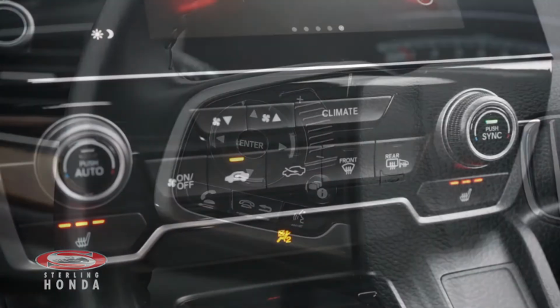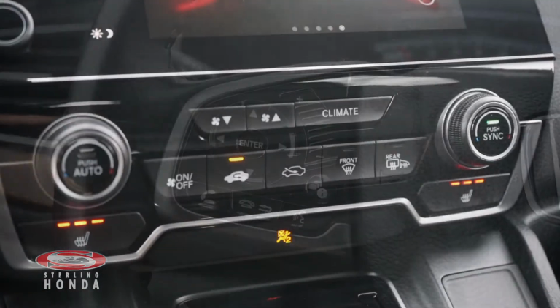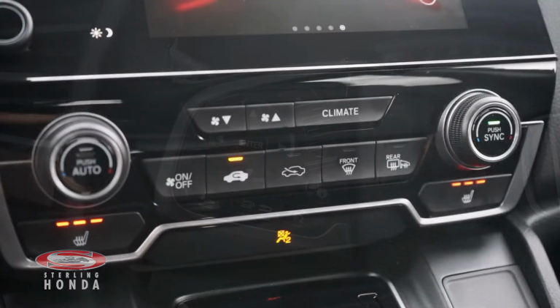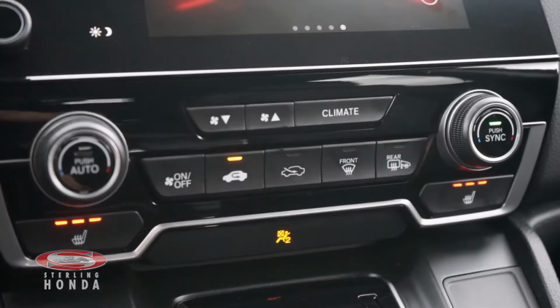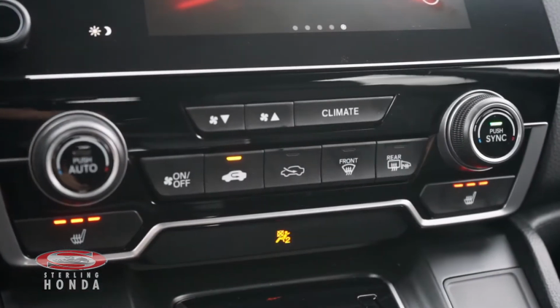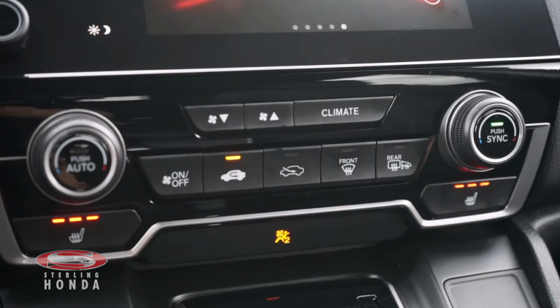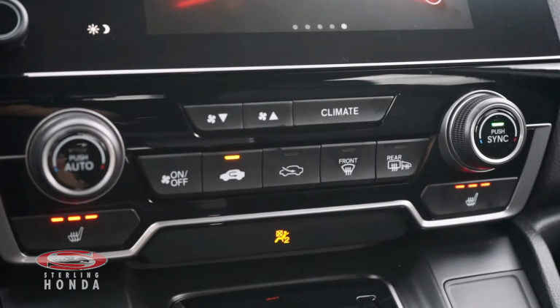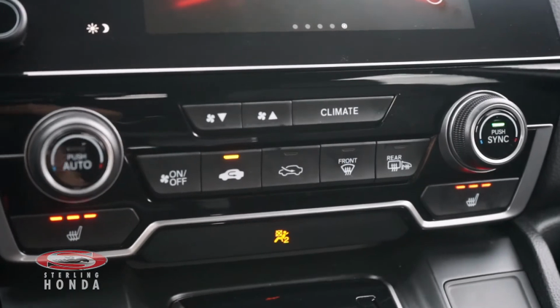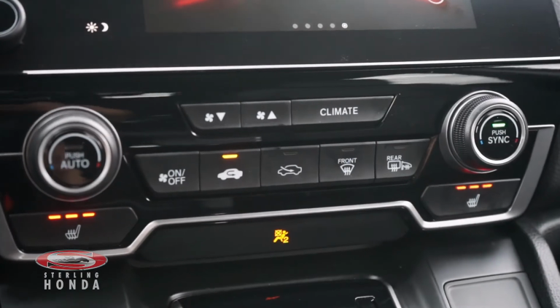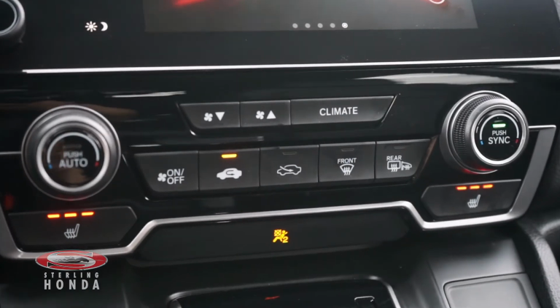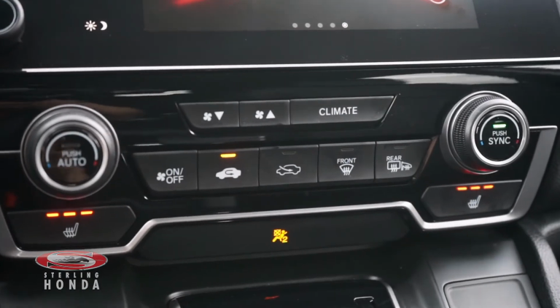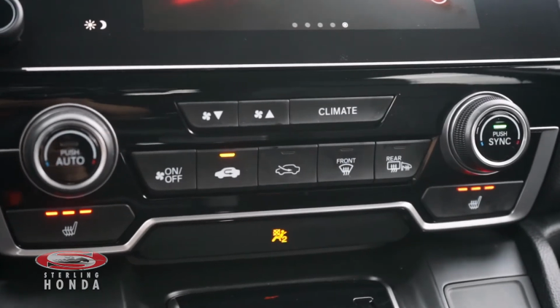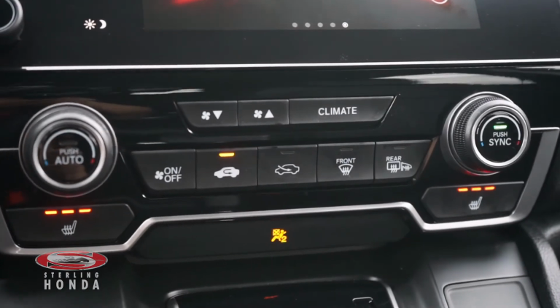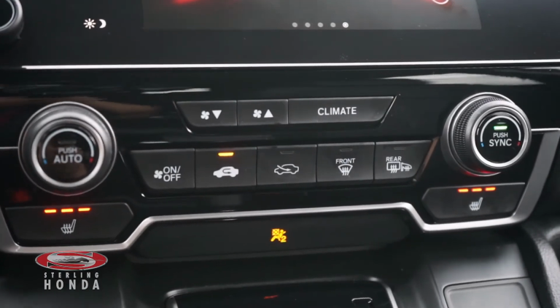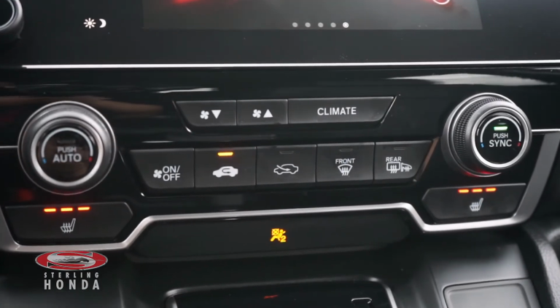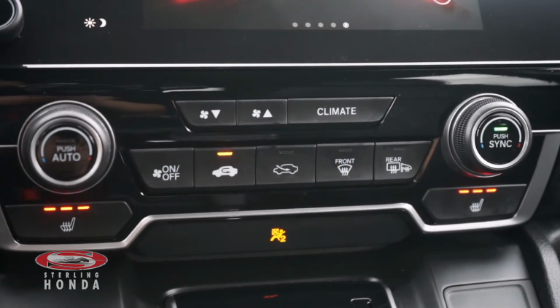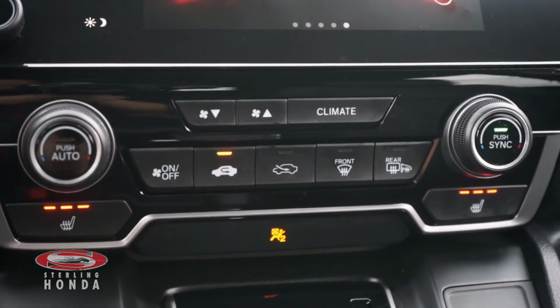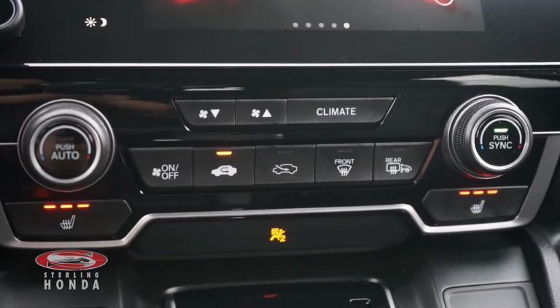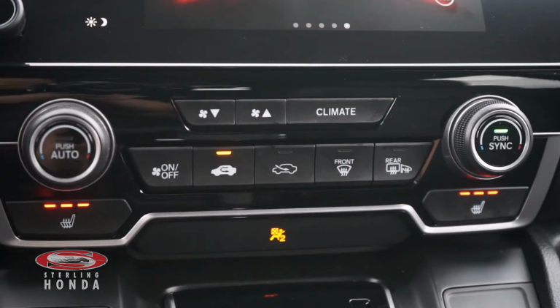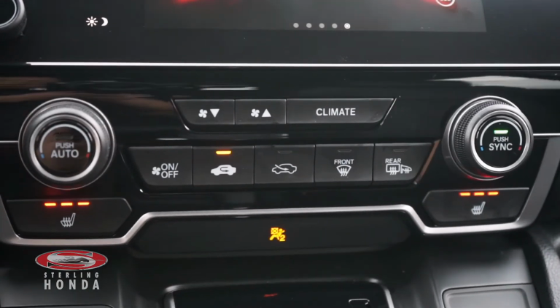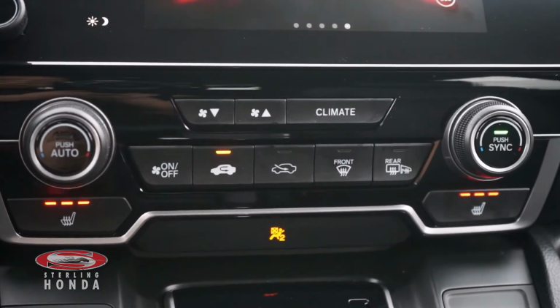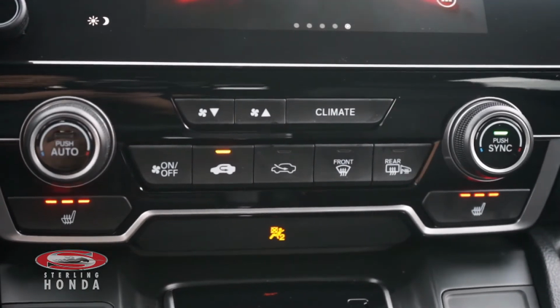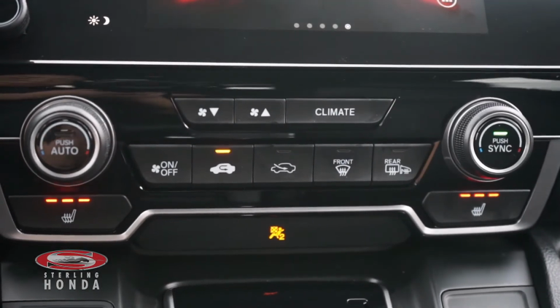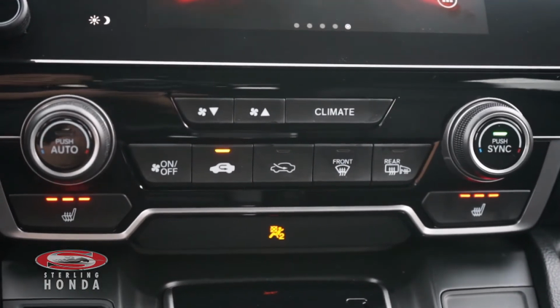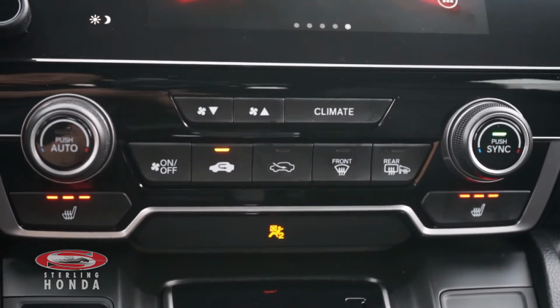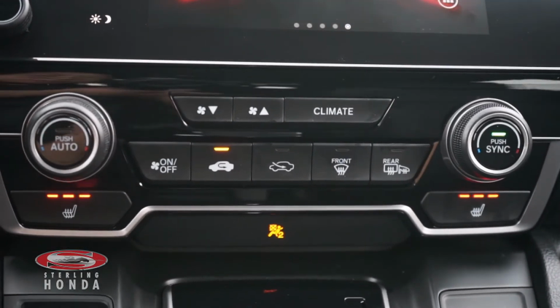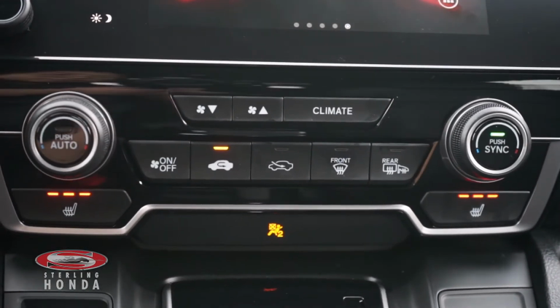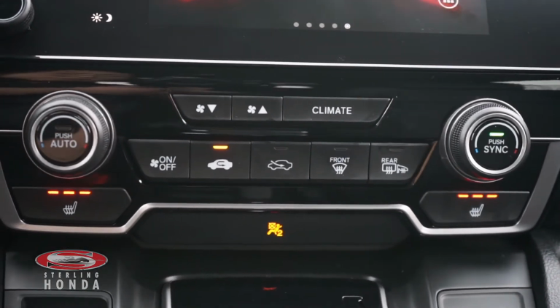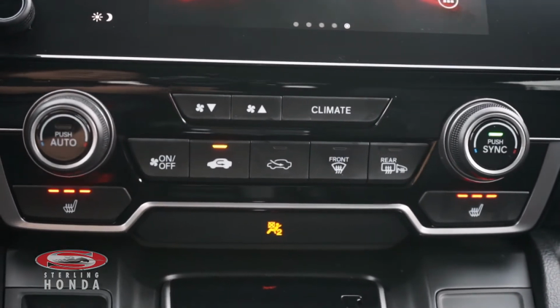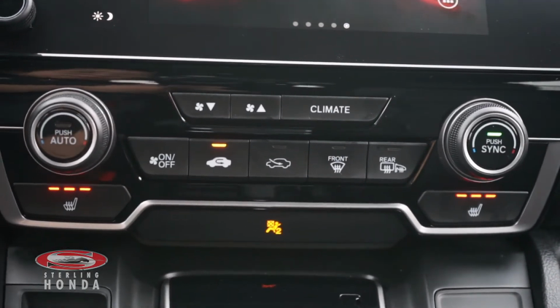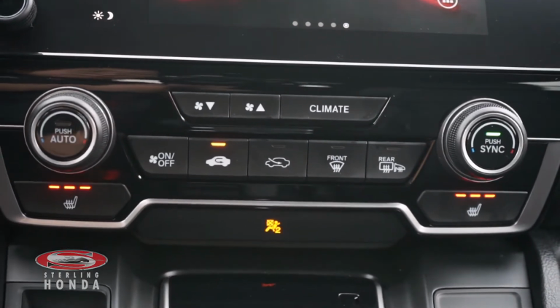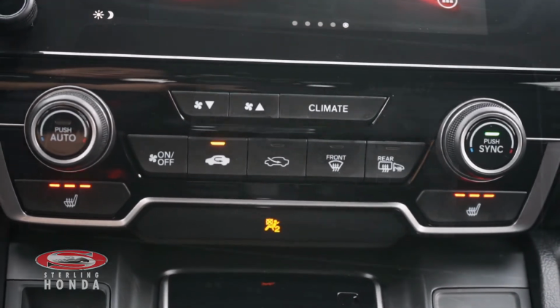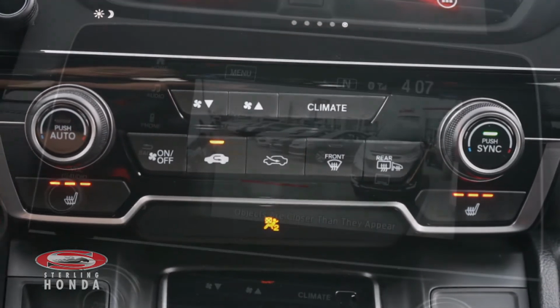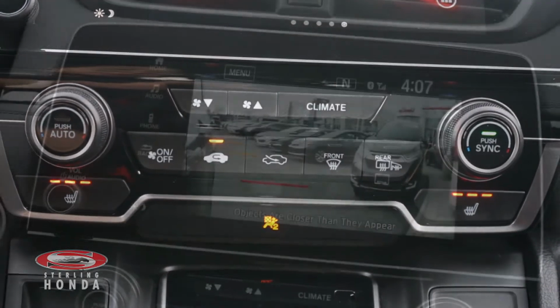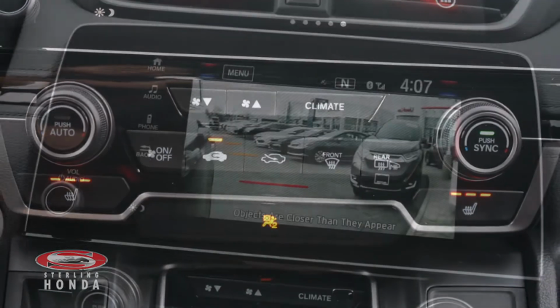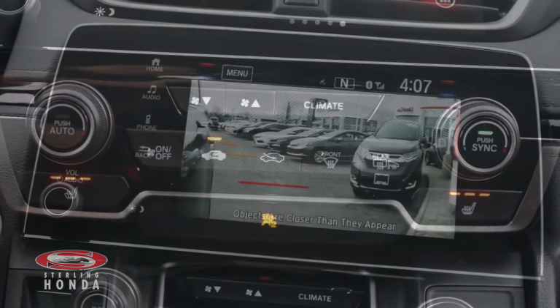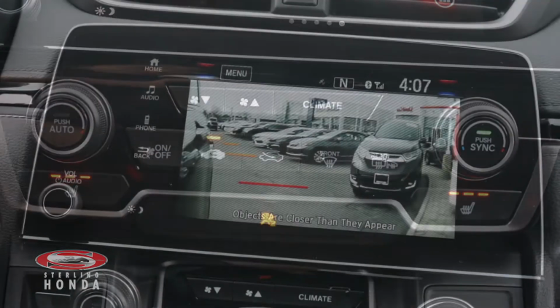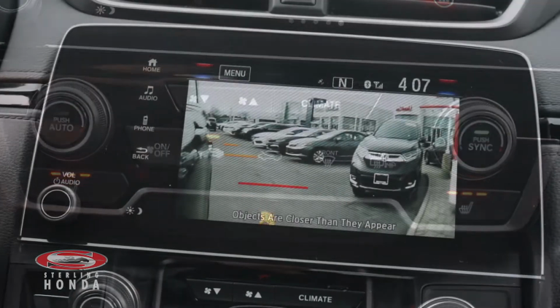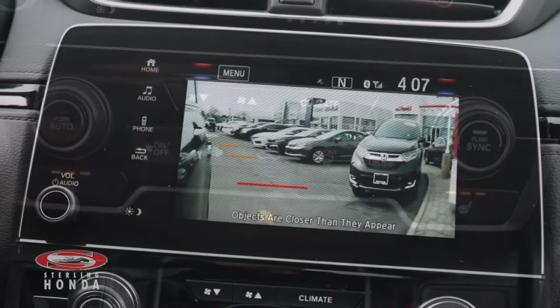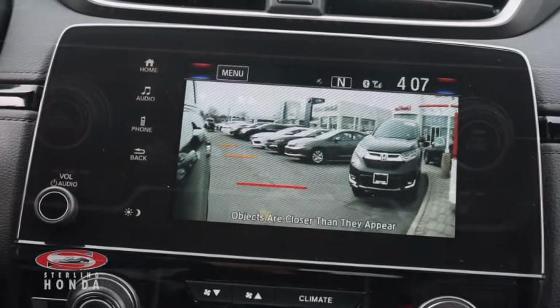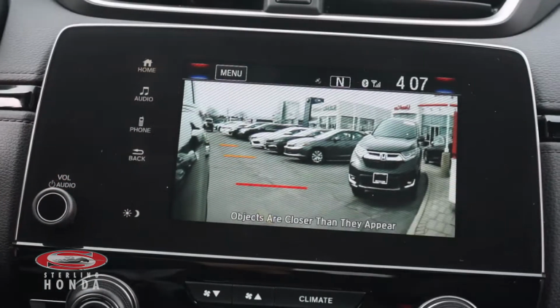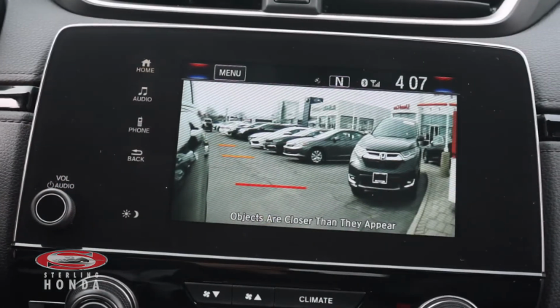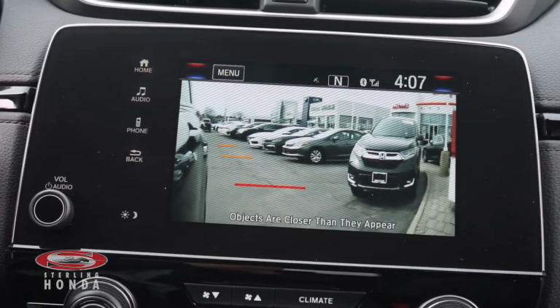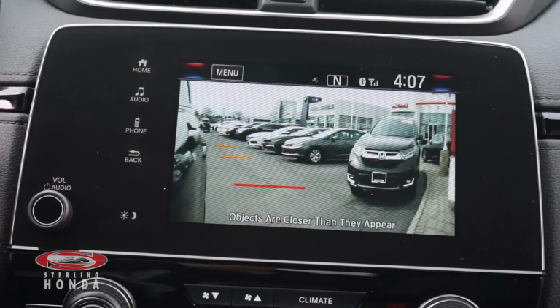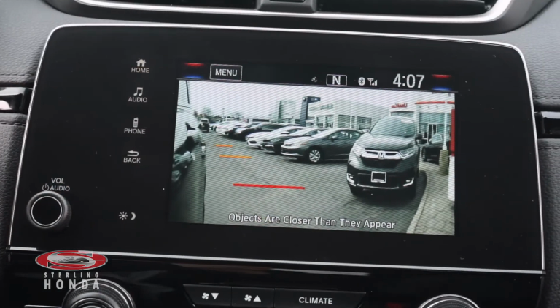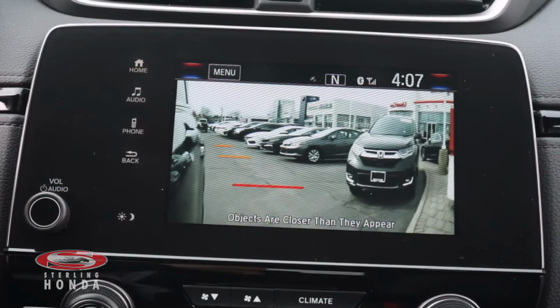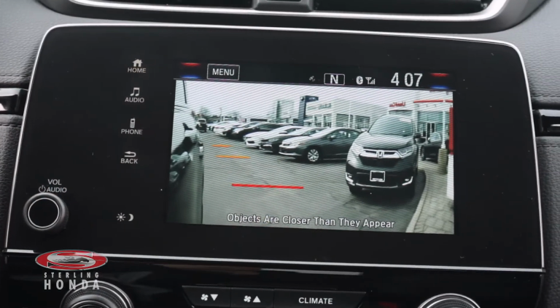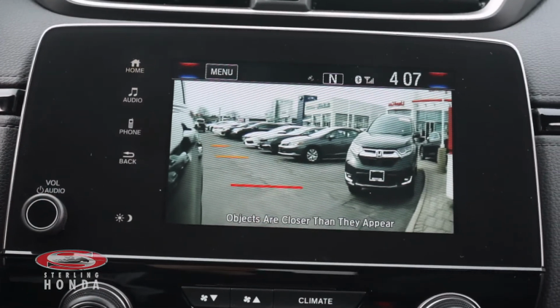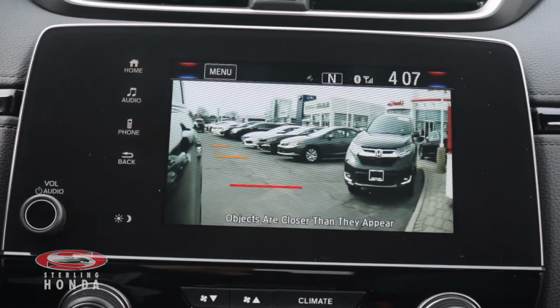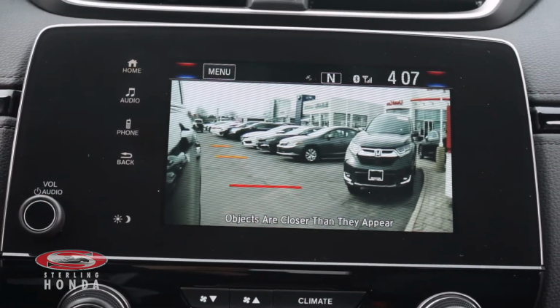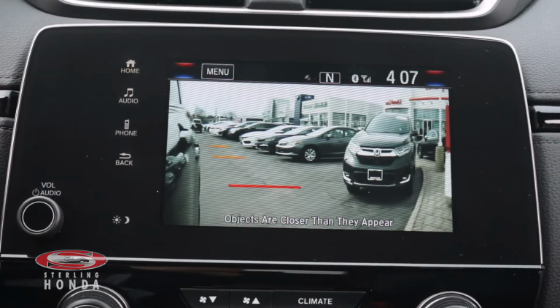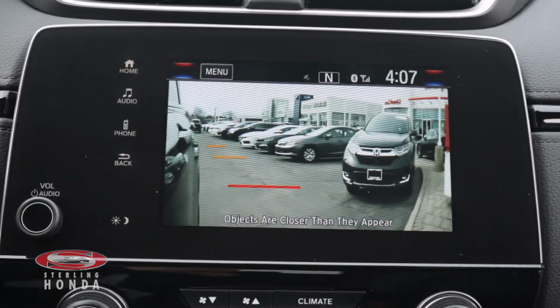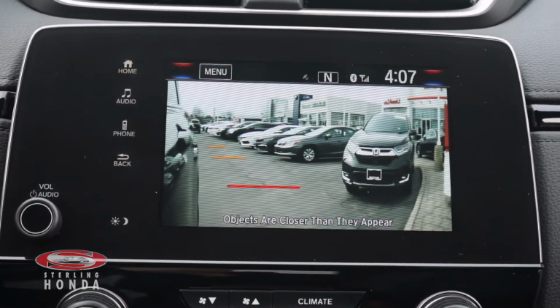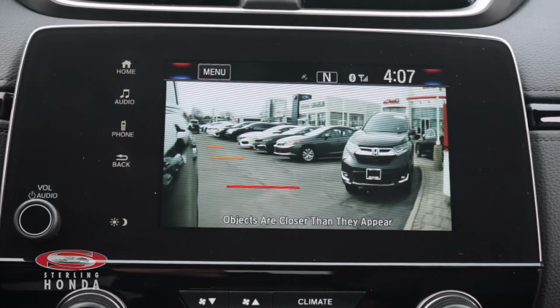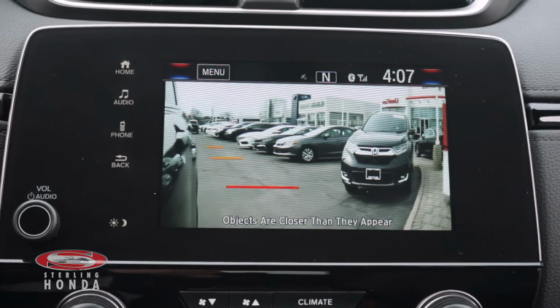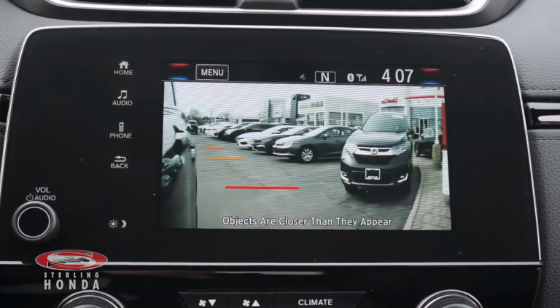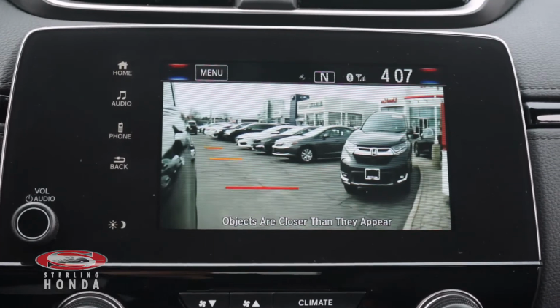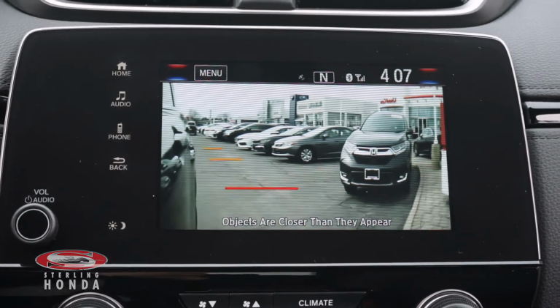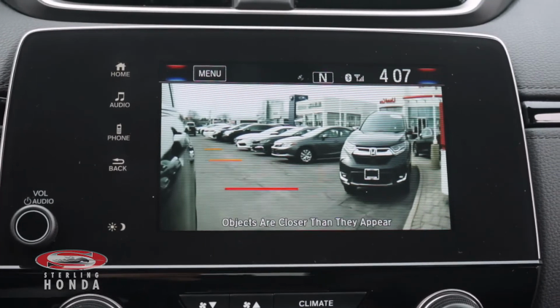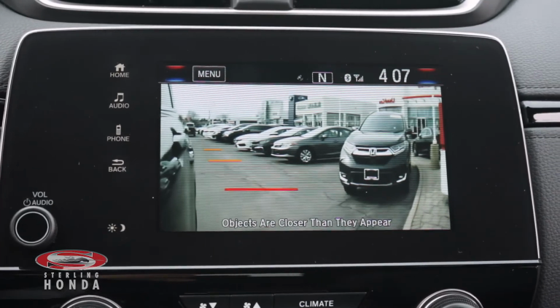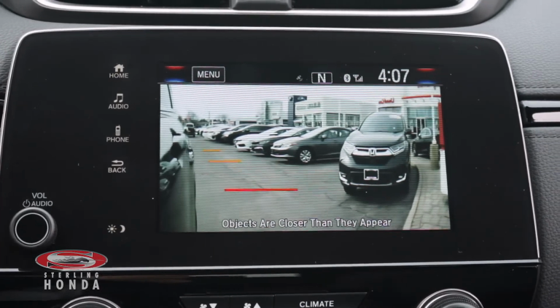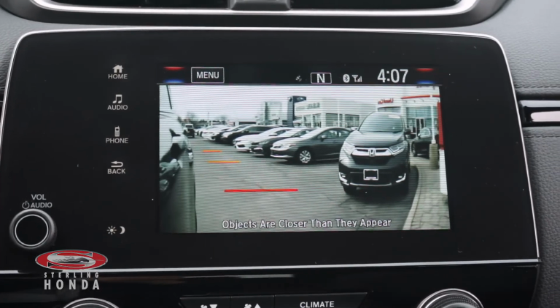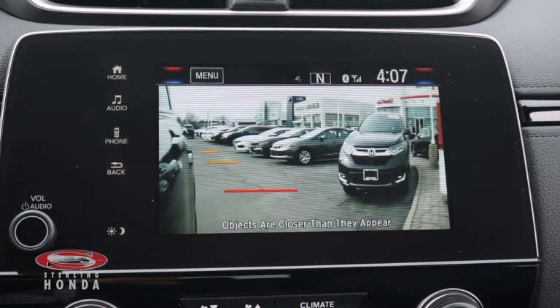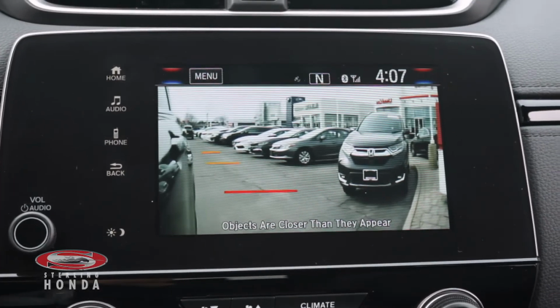Dual-zone climate control and heated front seats with different temperature options, and a blind spot camera automatically activated by signaling.